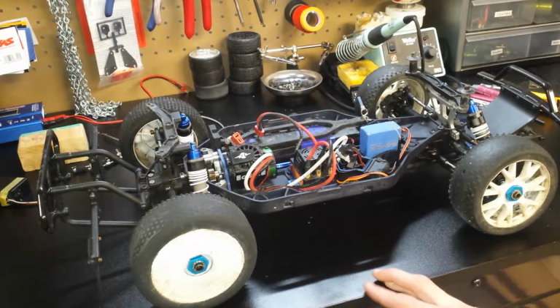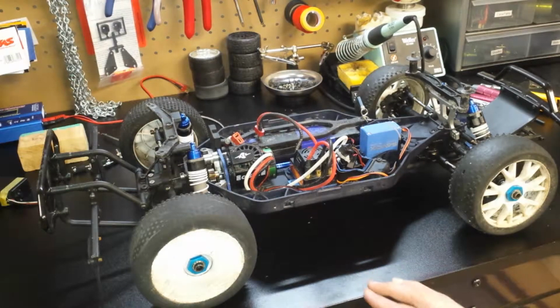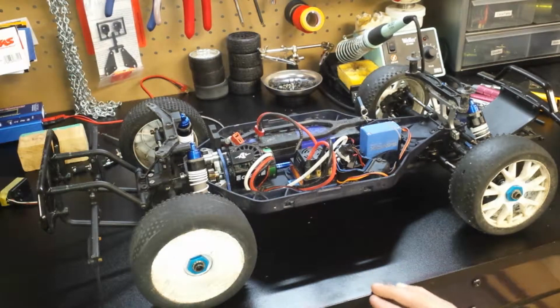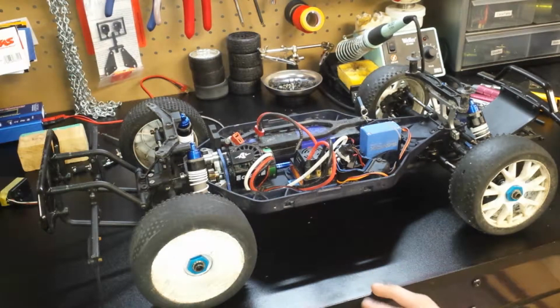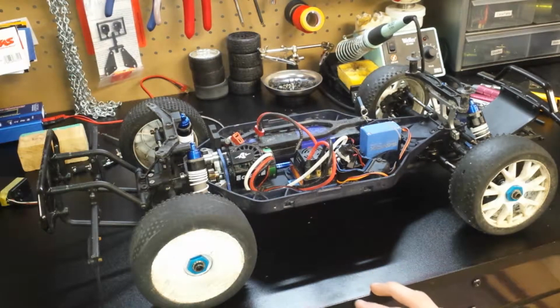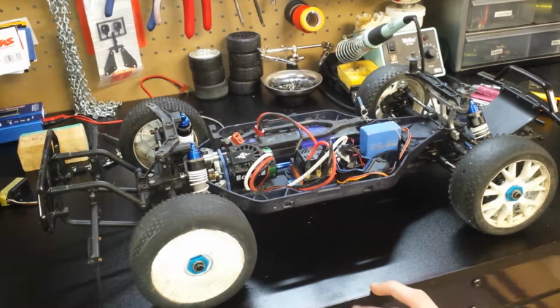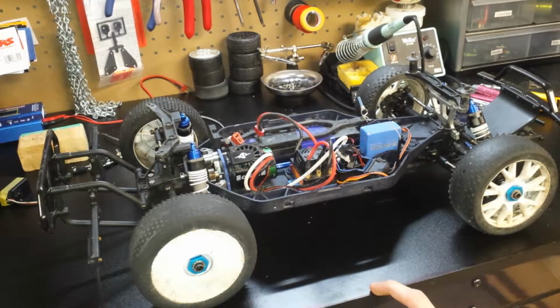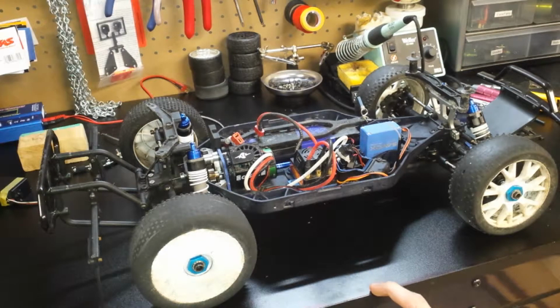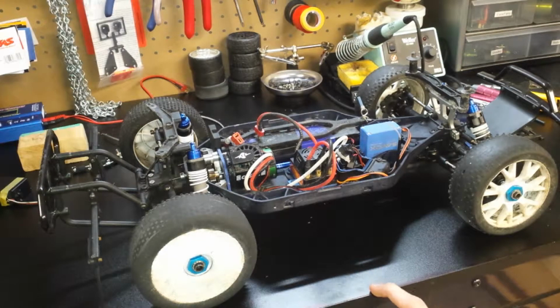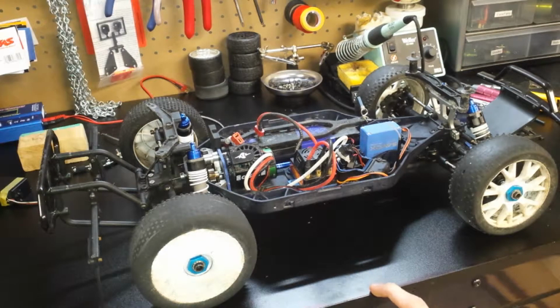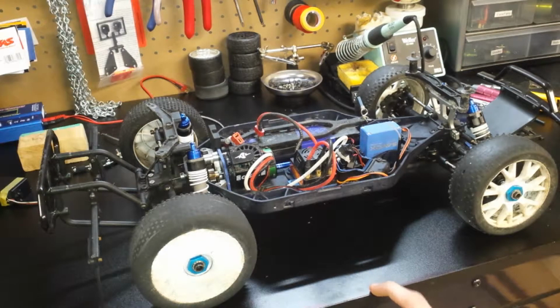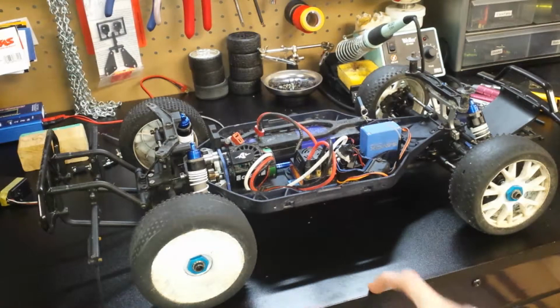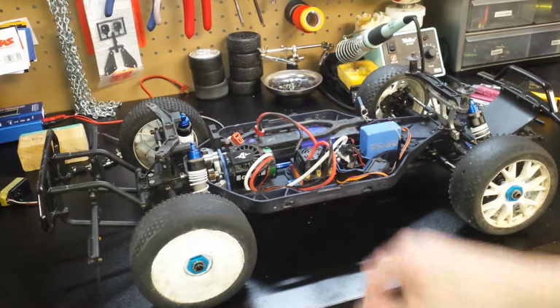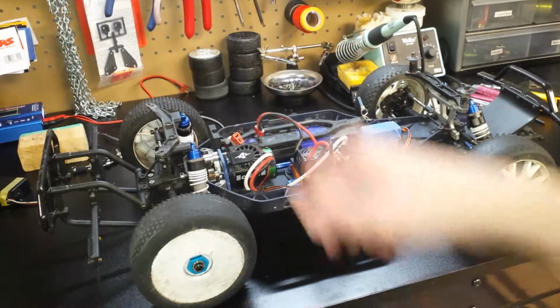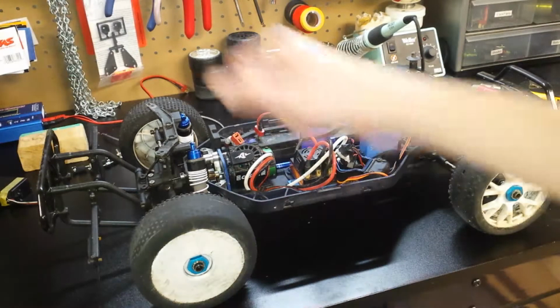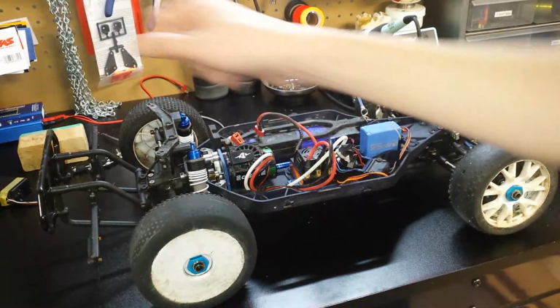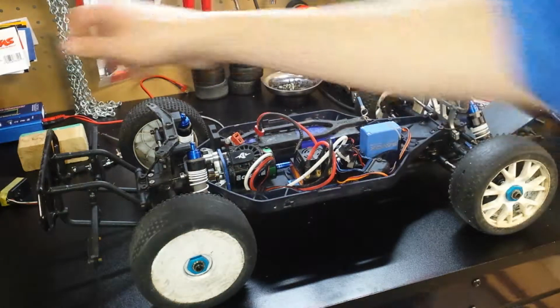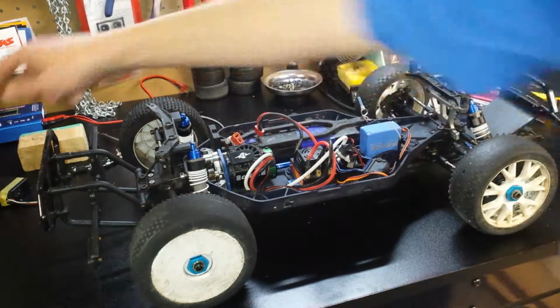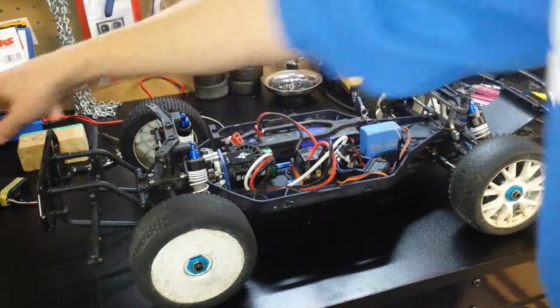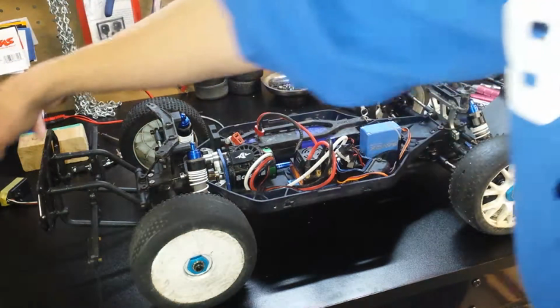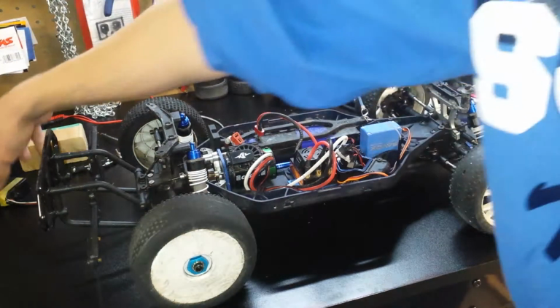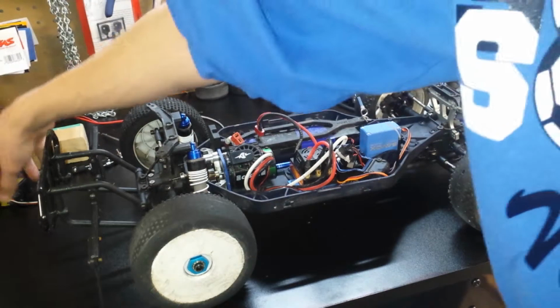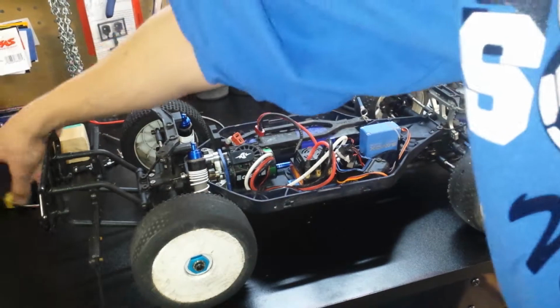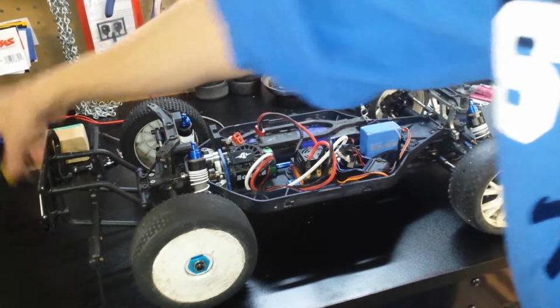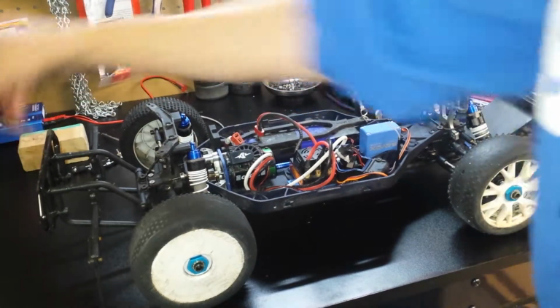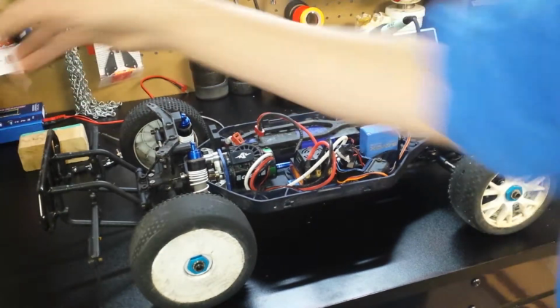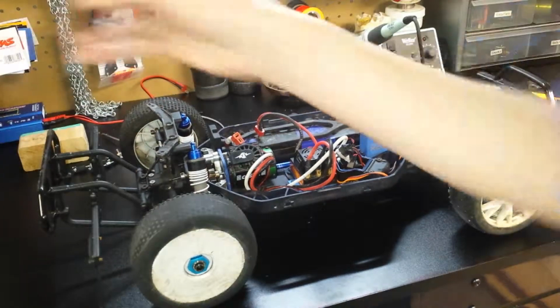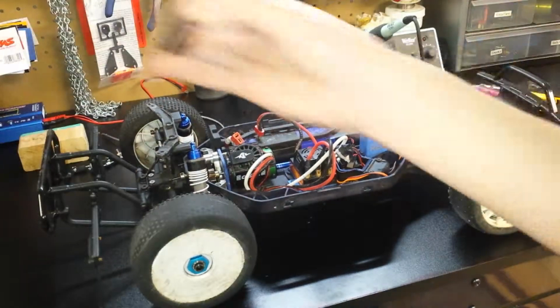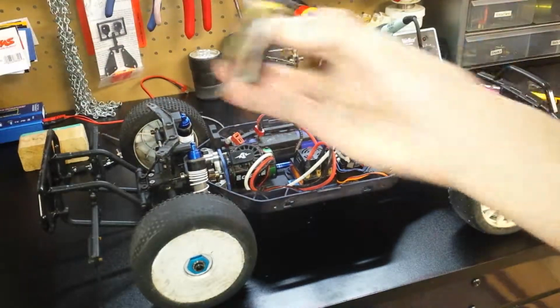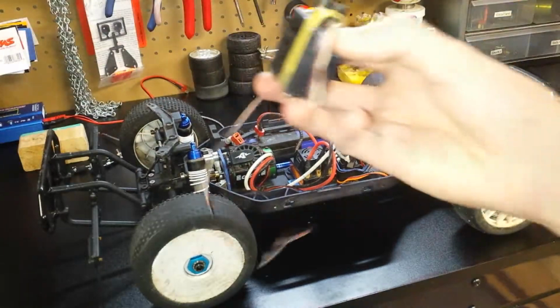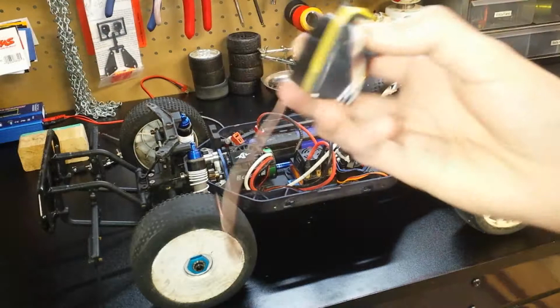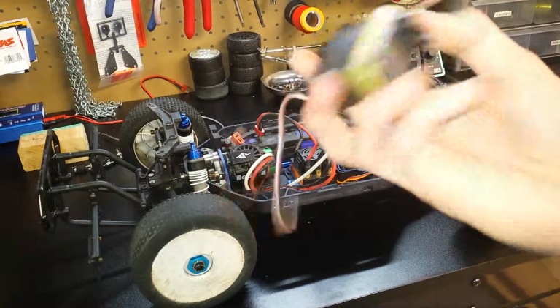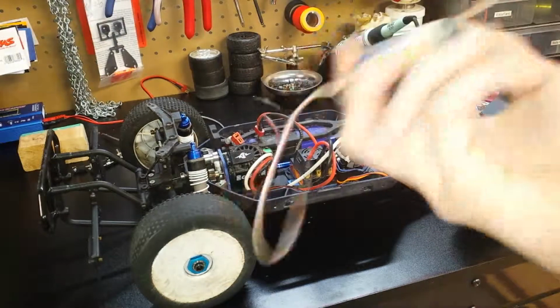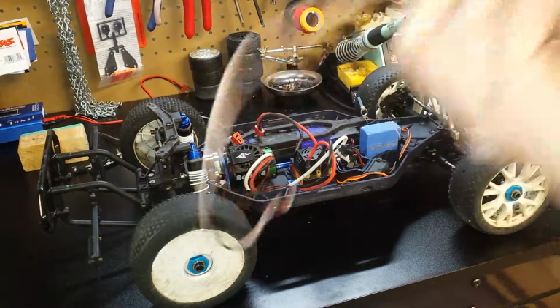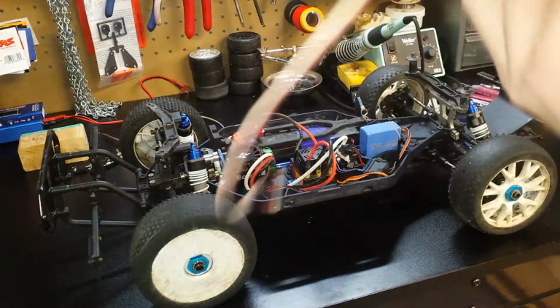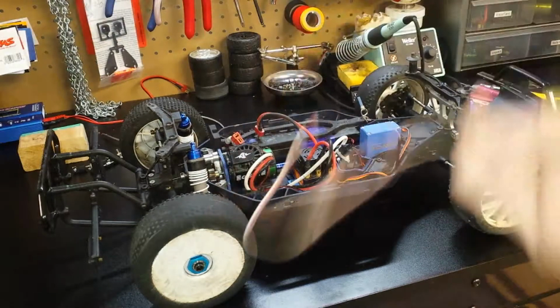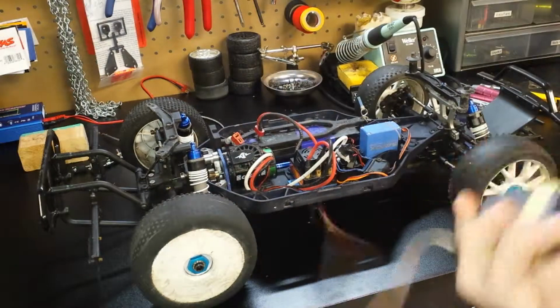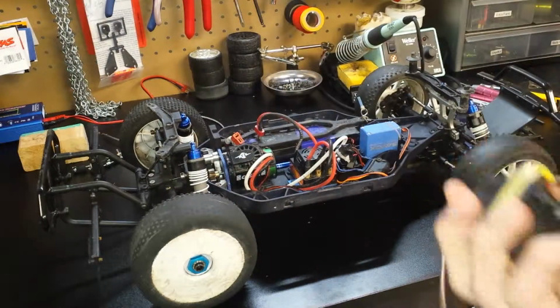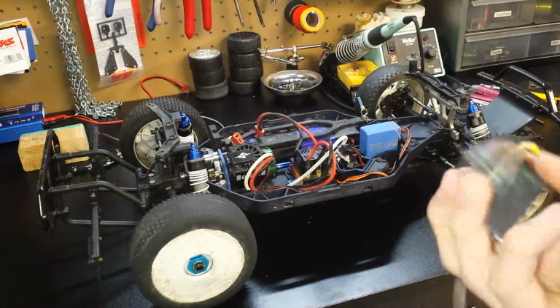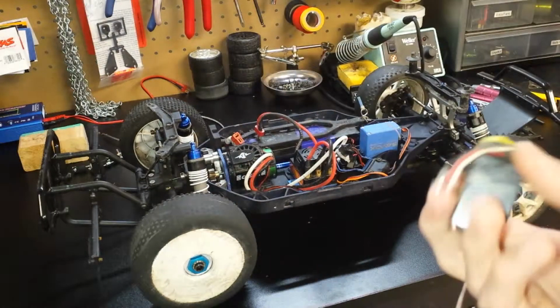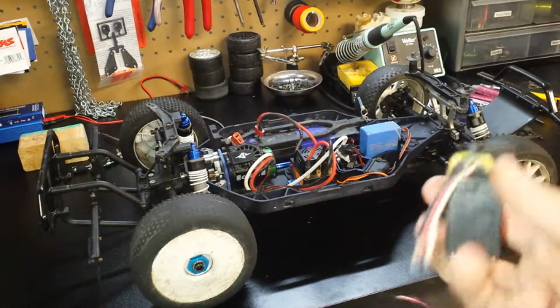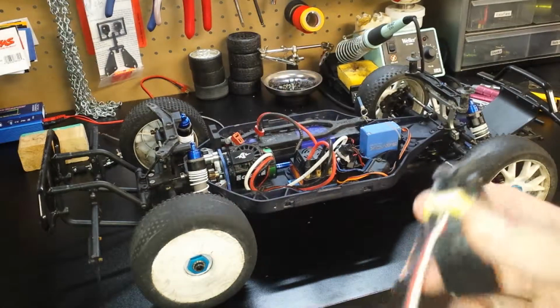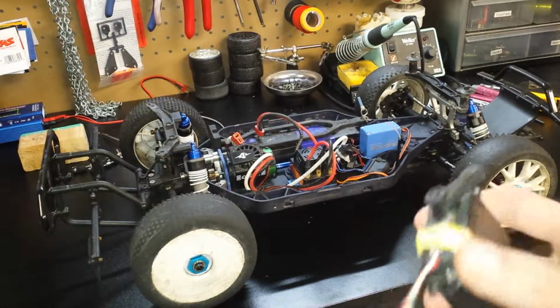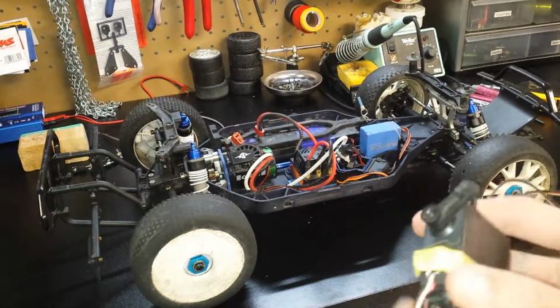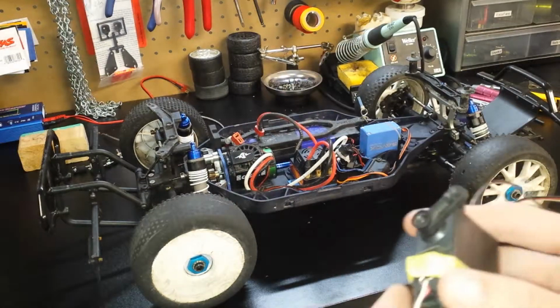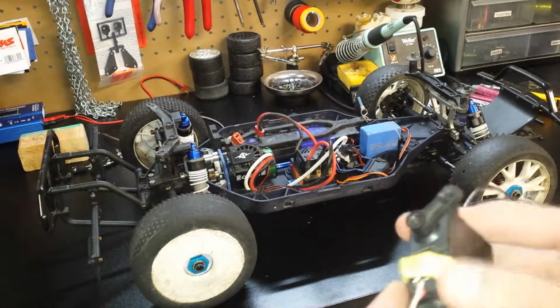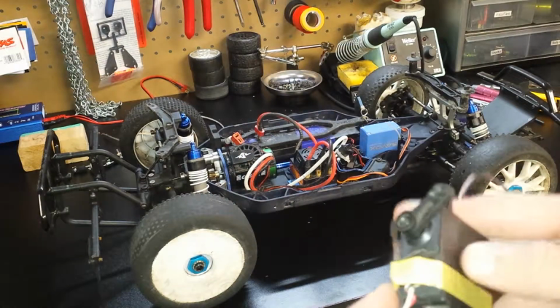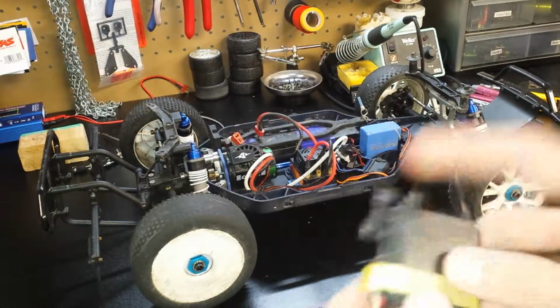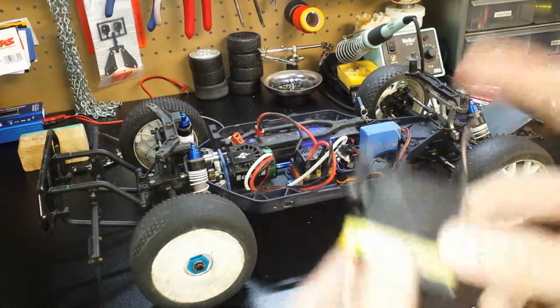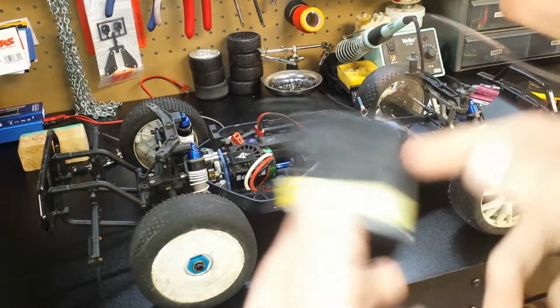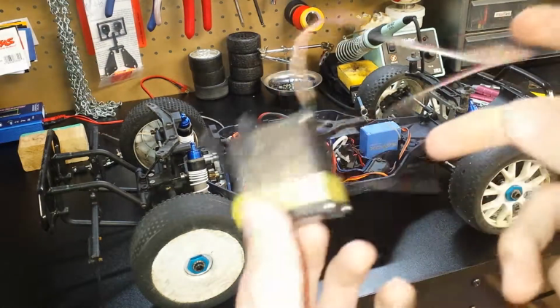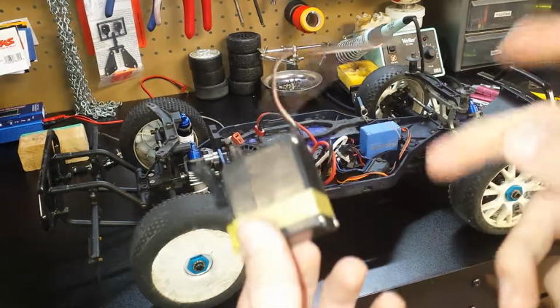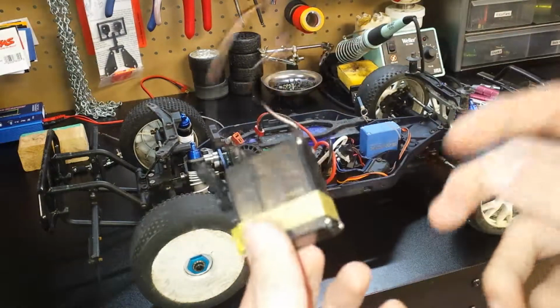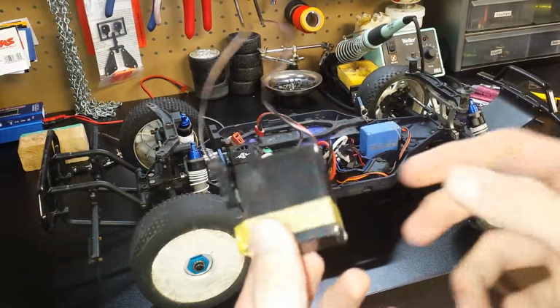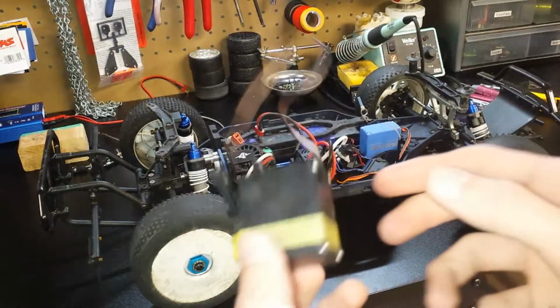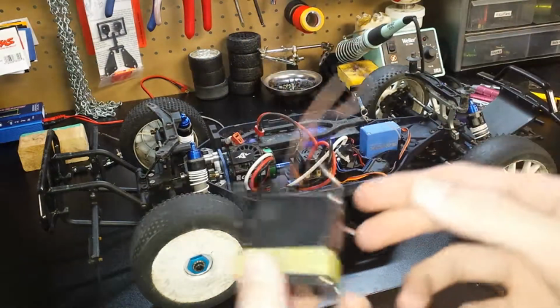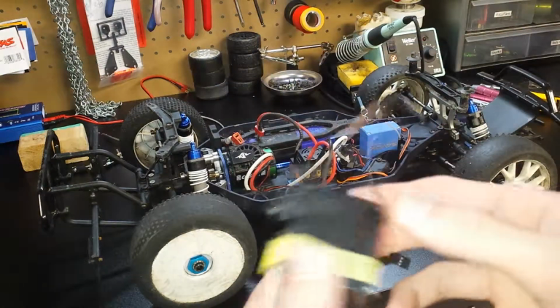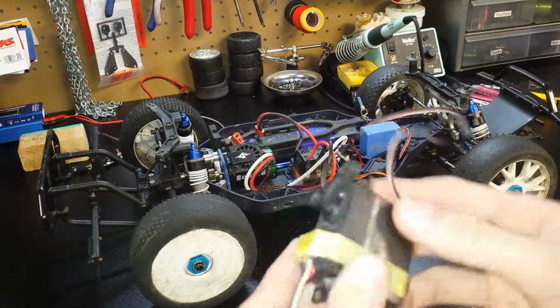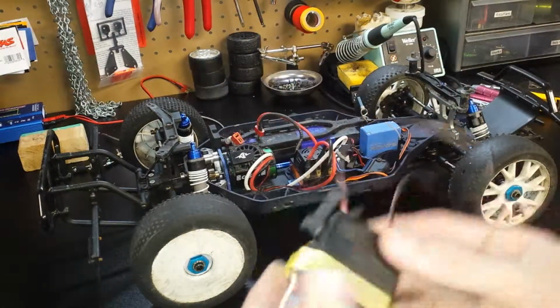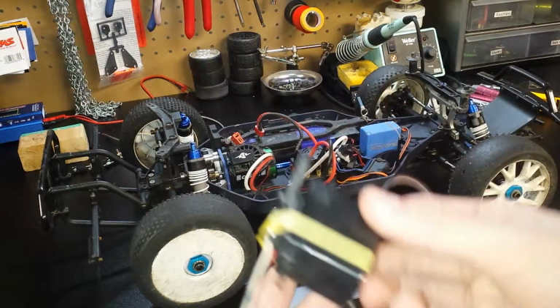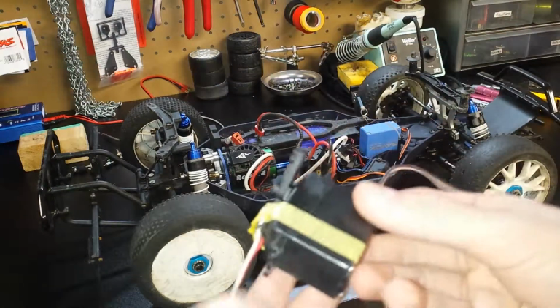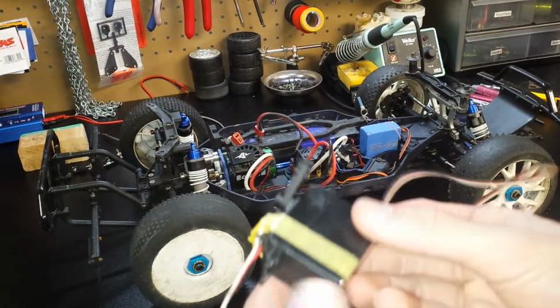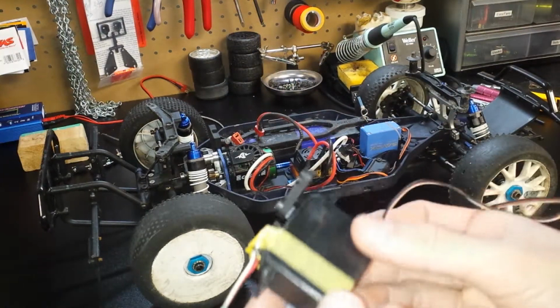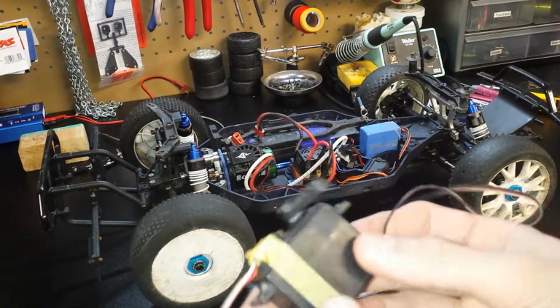So today we're going to be doing a few things. We're going to be hooking up the servo — that's one thing.